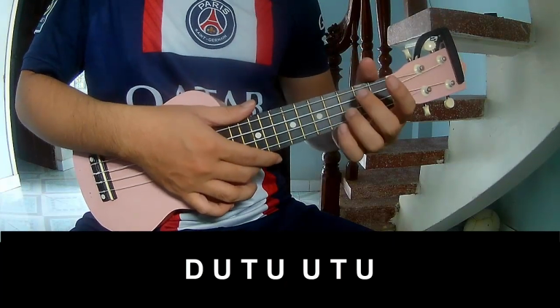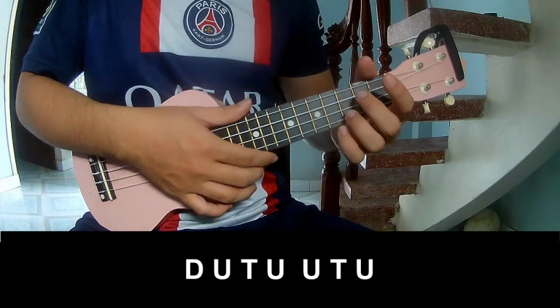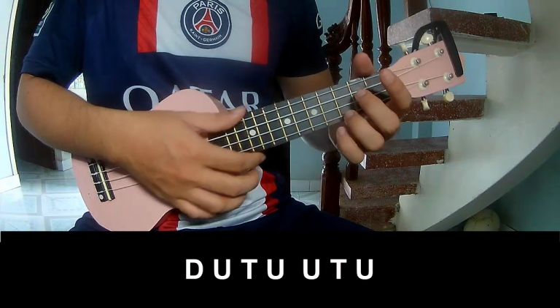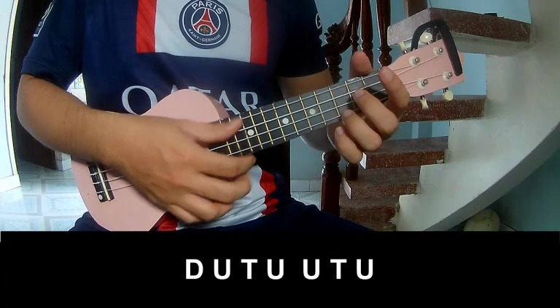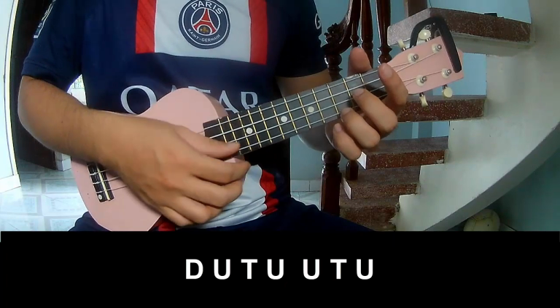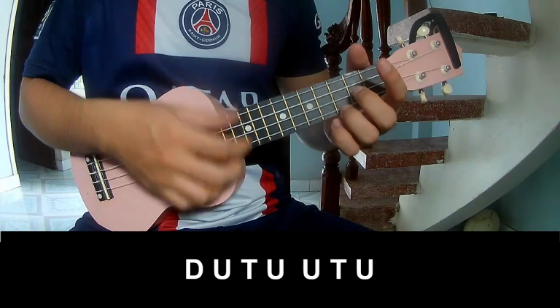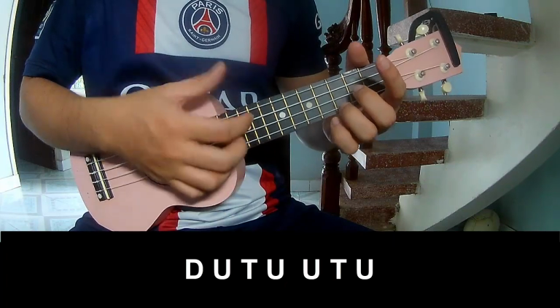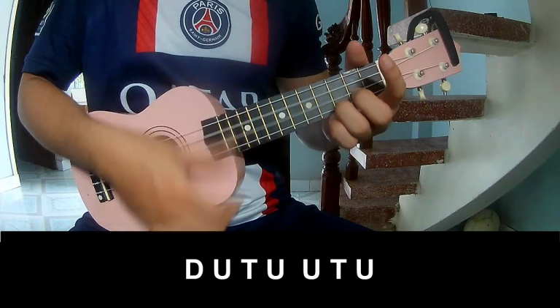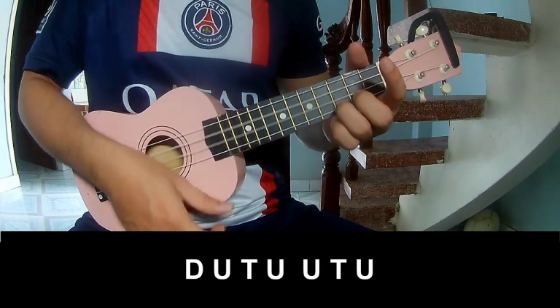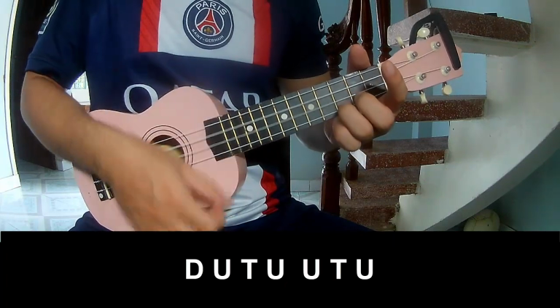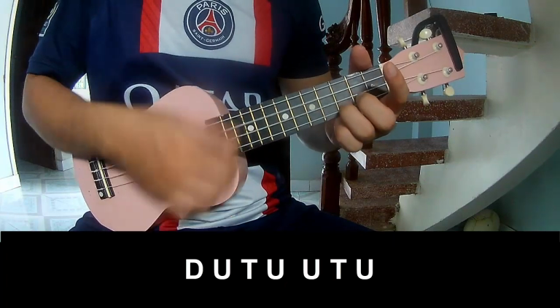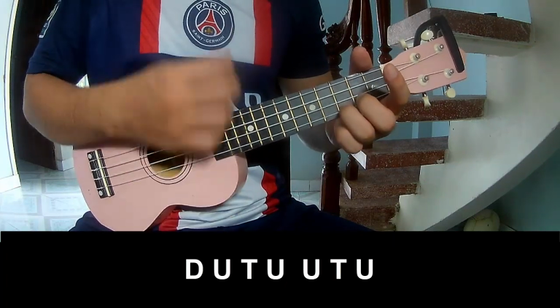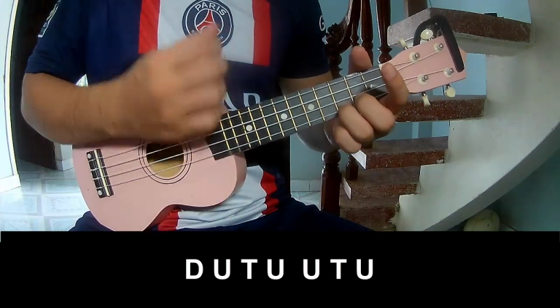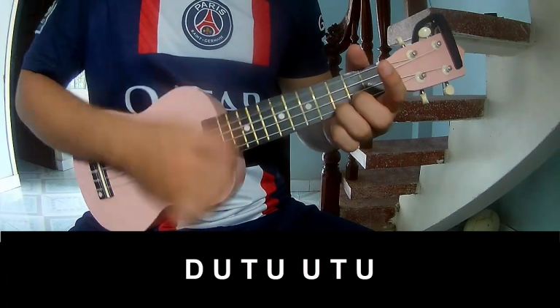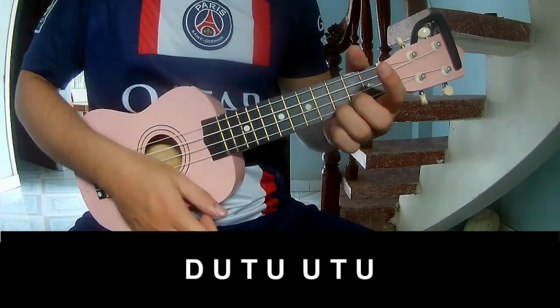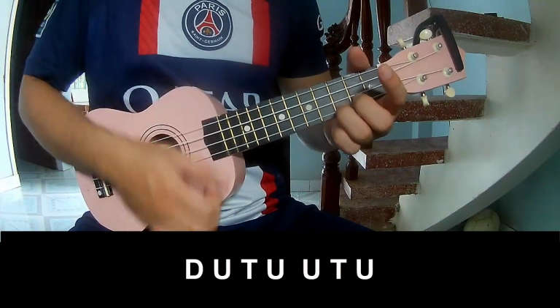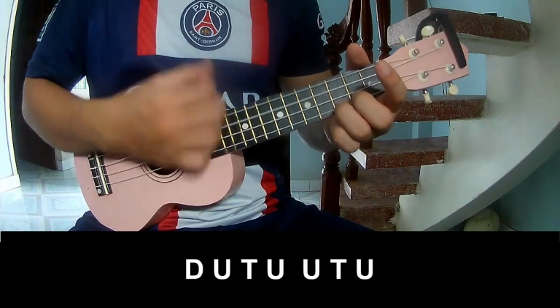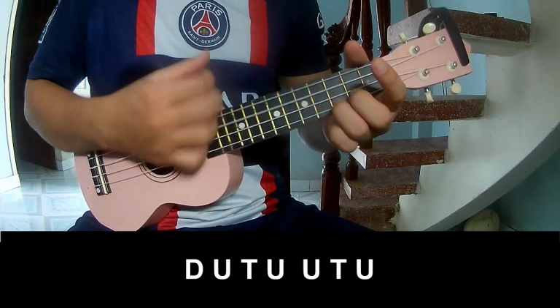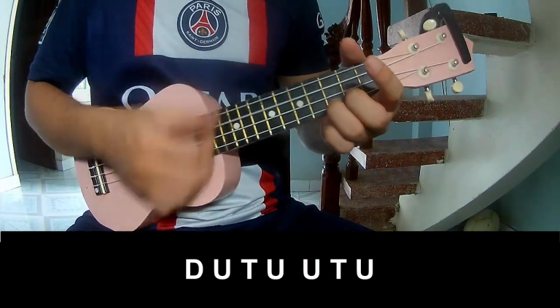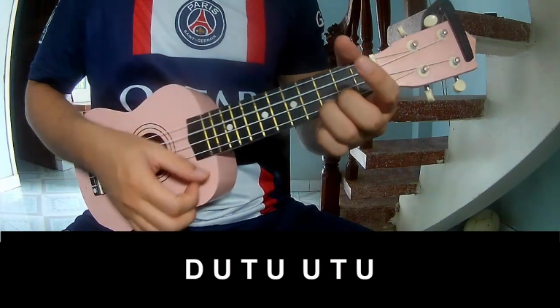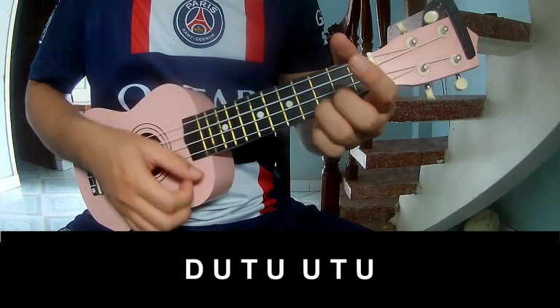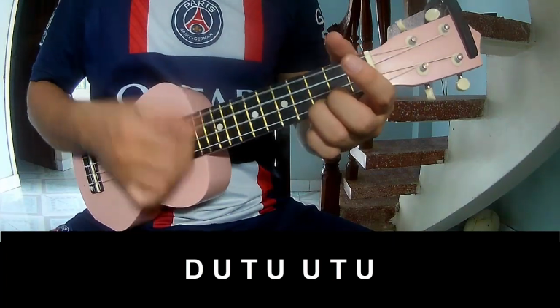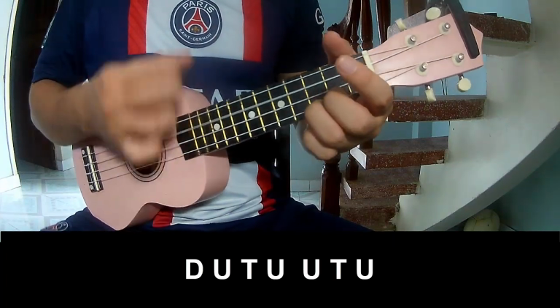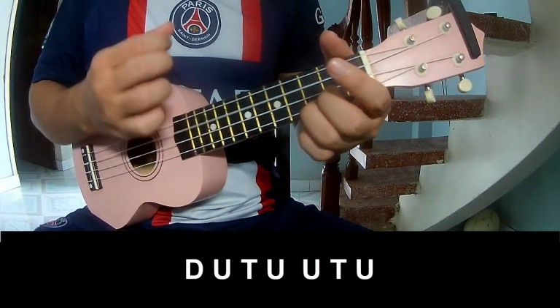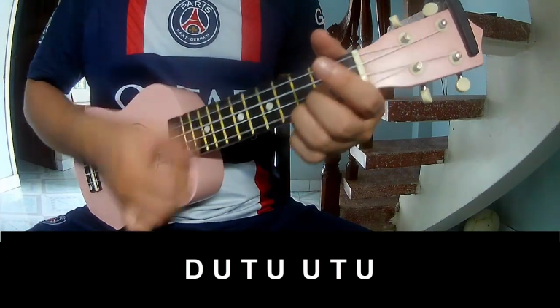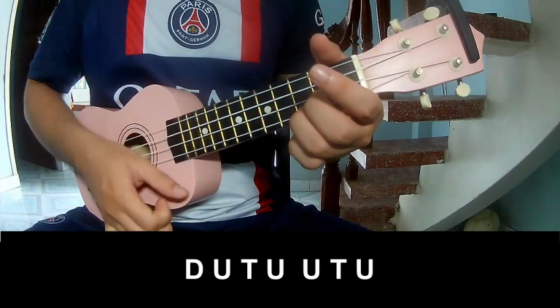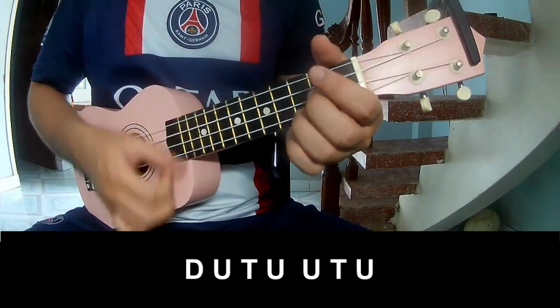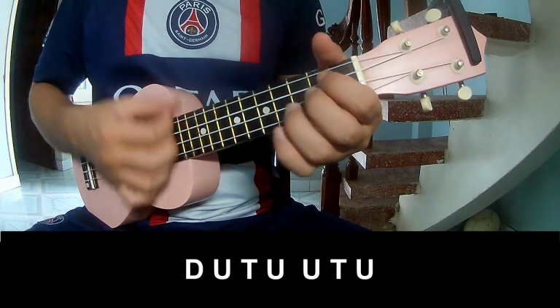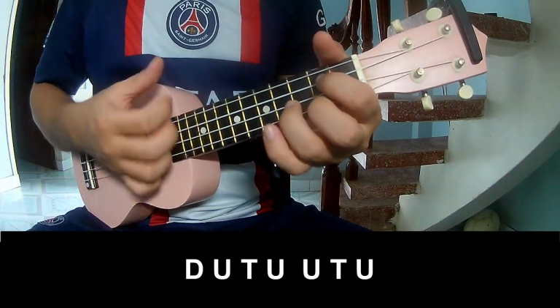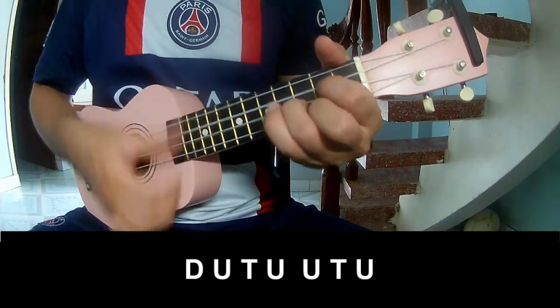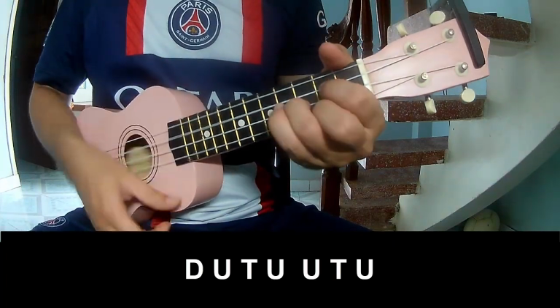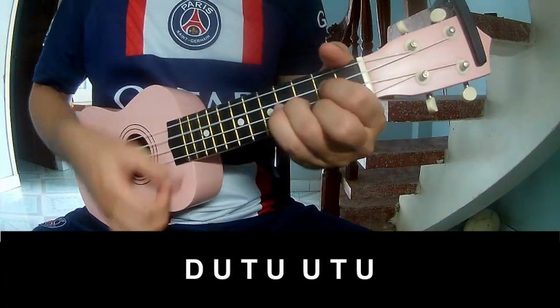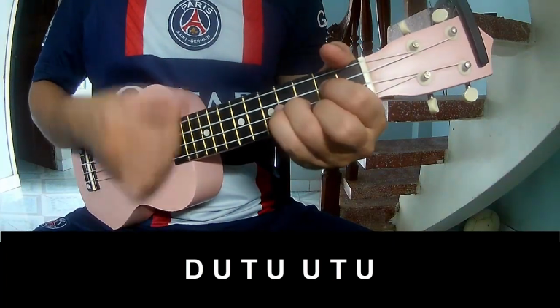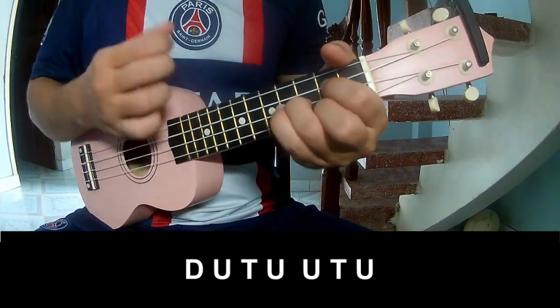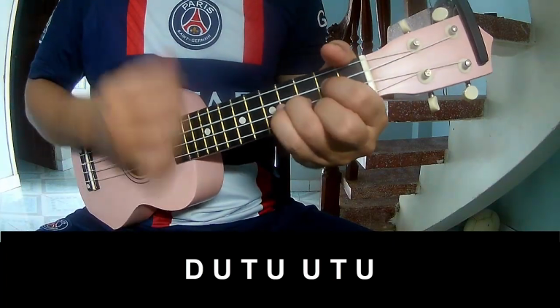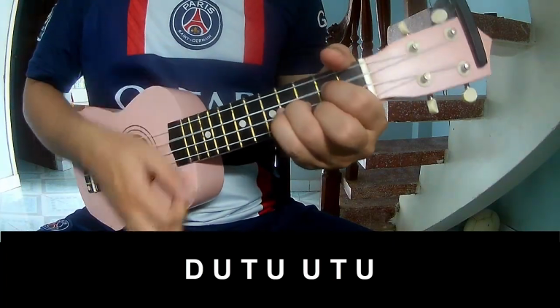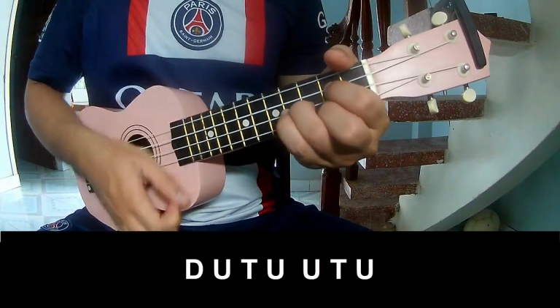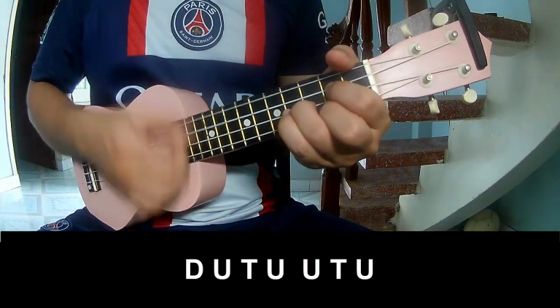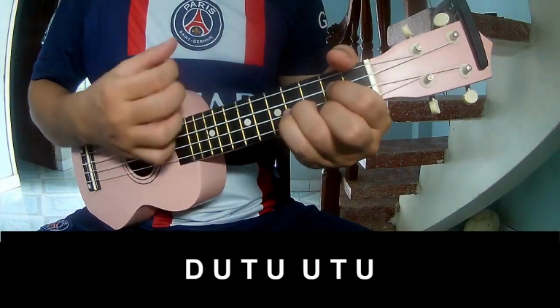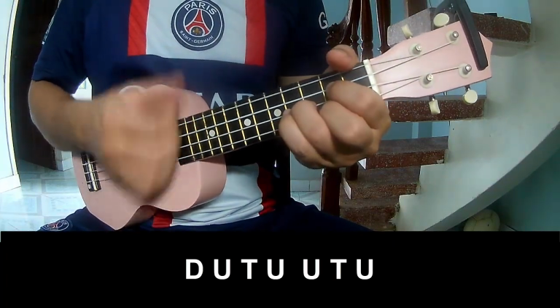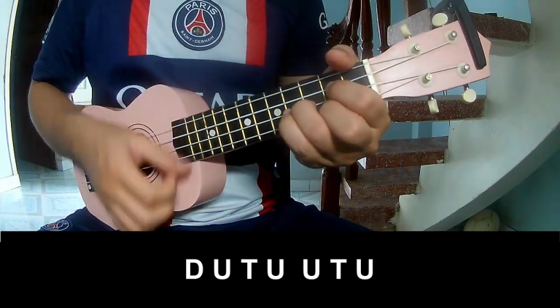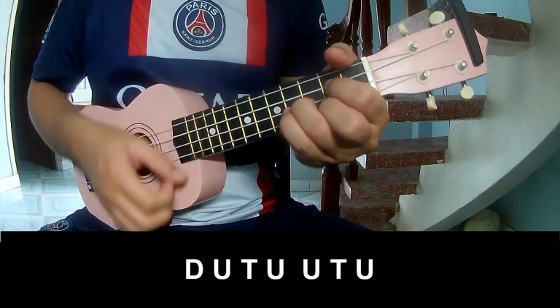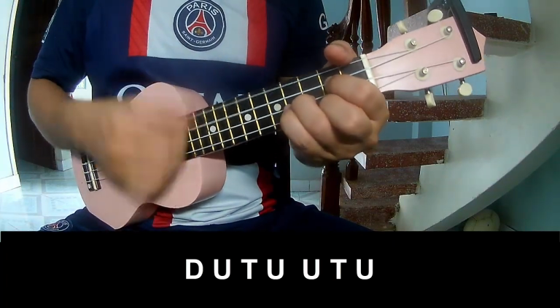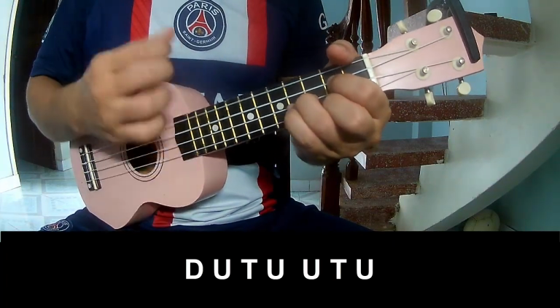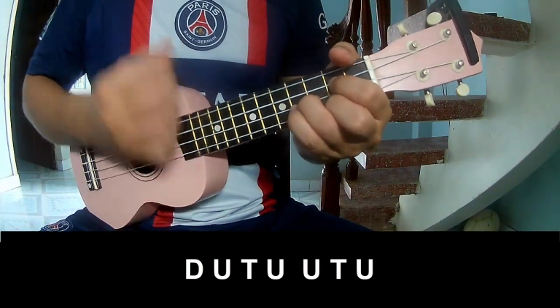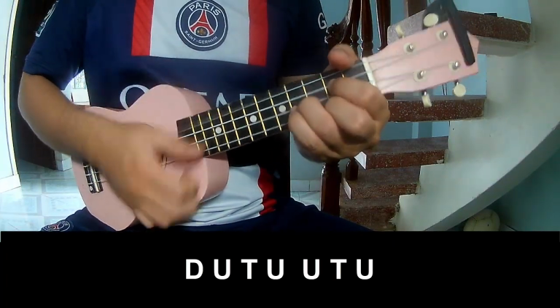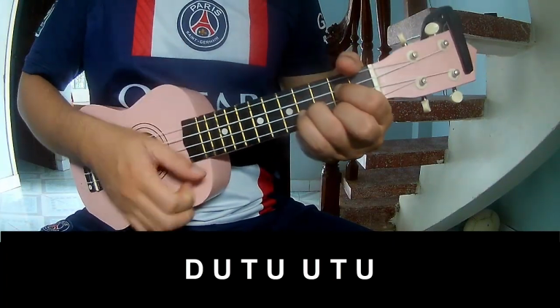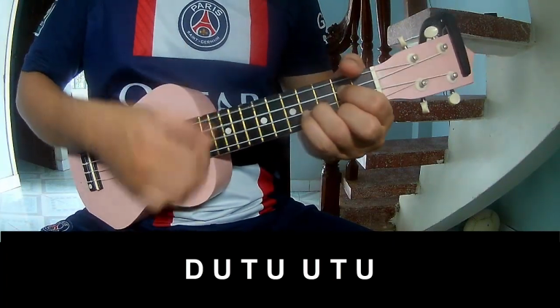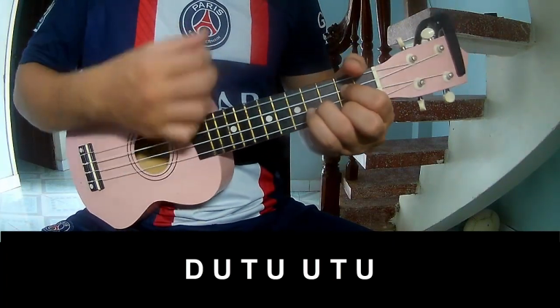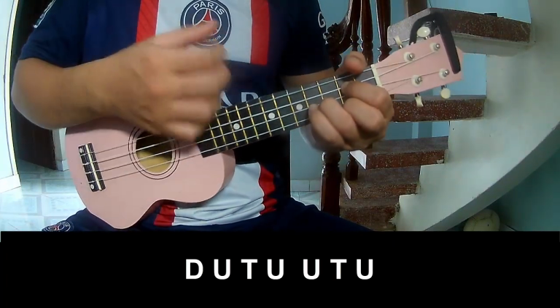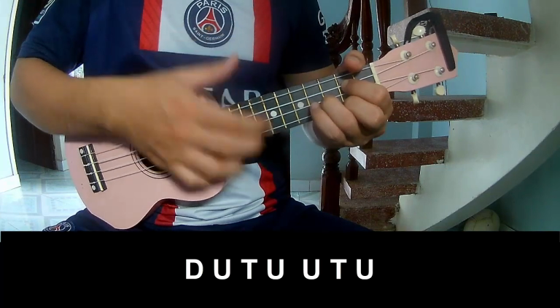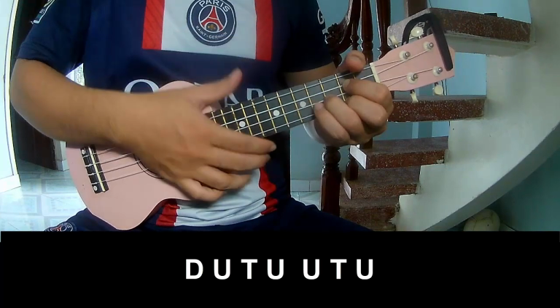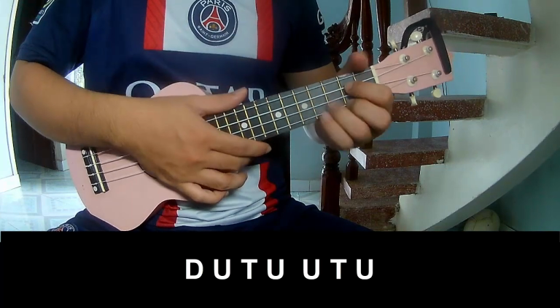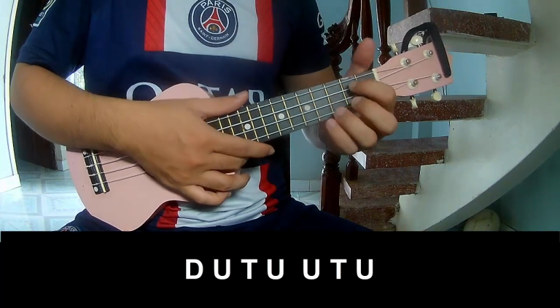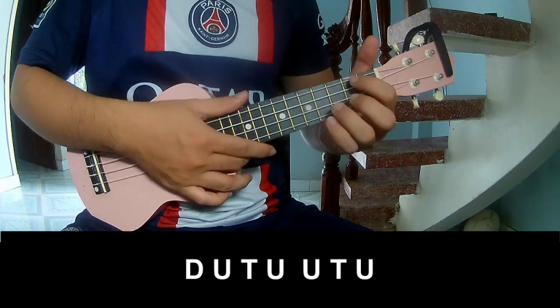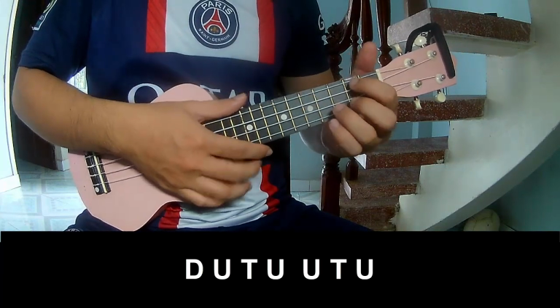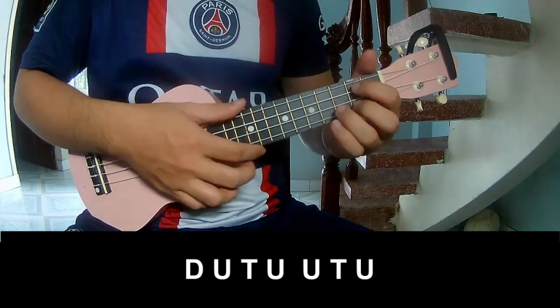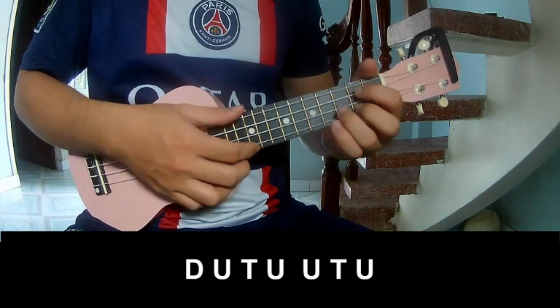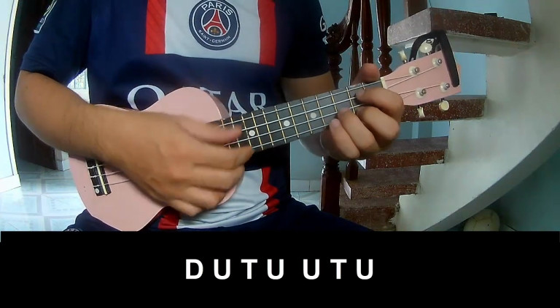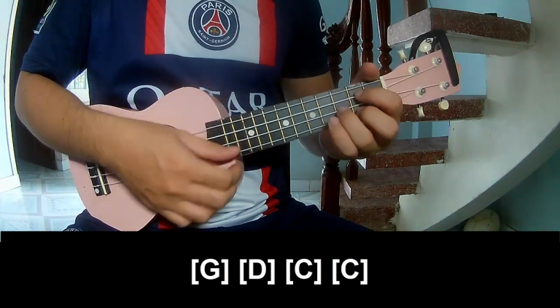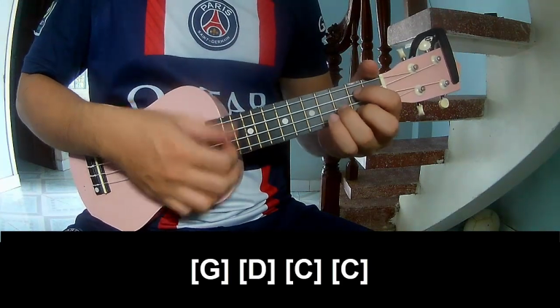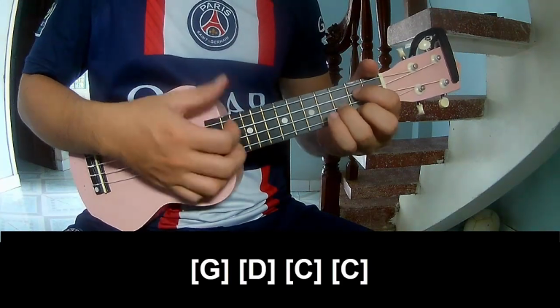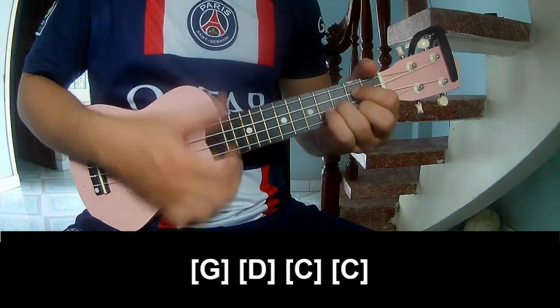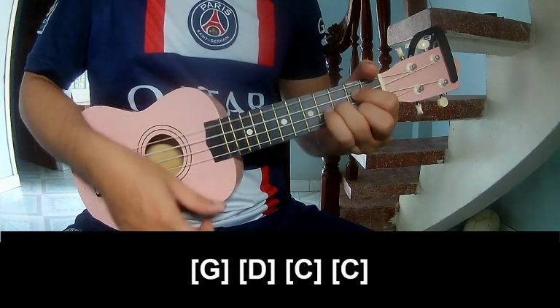To play: down up, tap up, up tap up, down up tap up. And to play along: G, E, C, C — to the post chord, G.